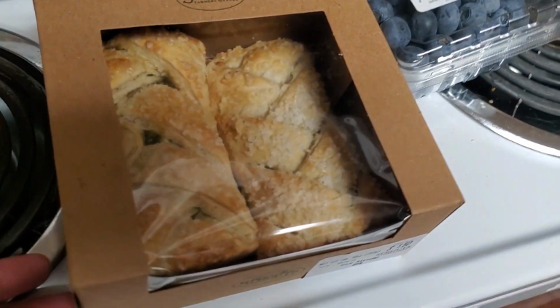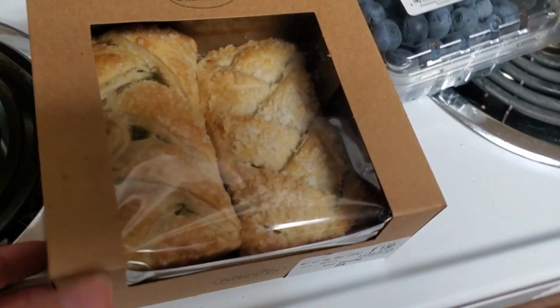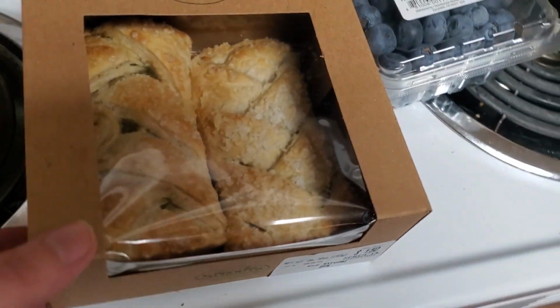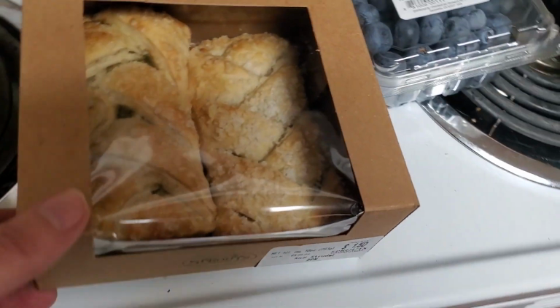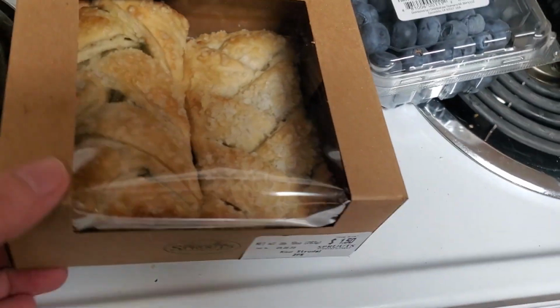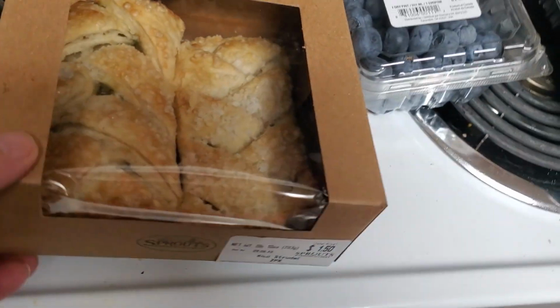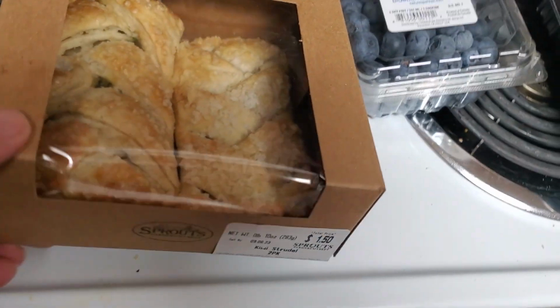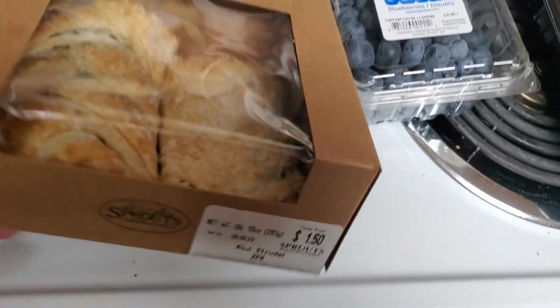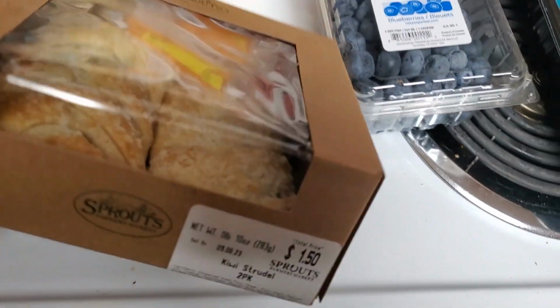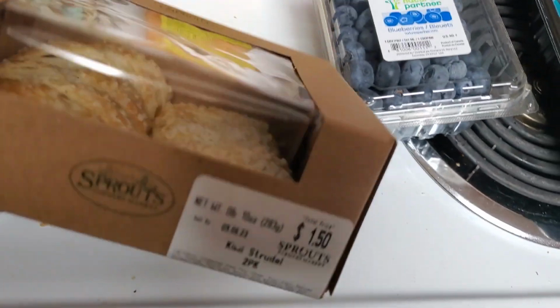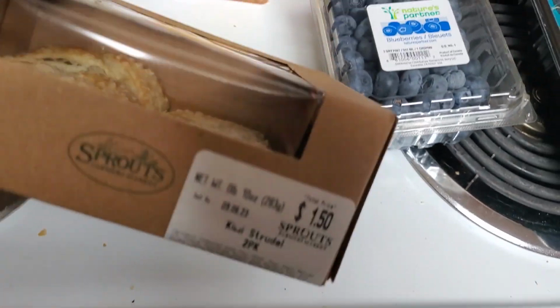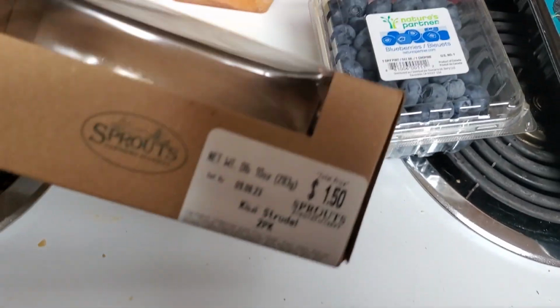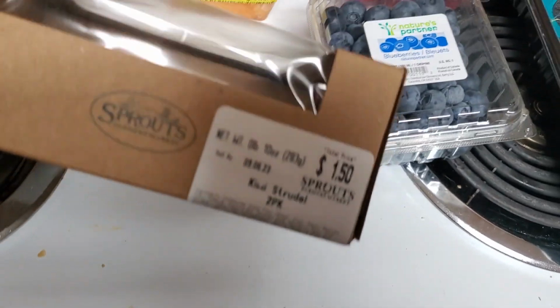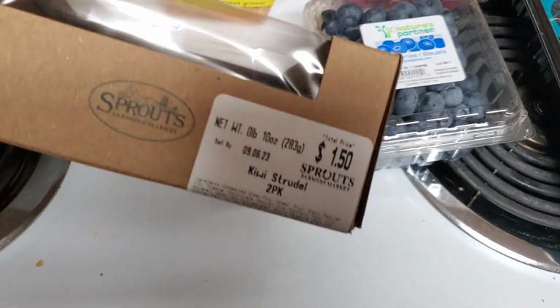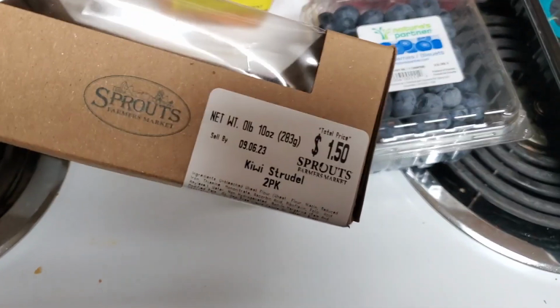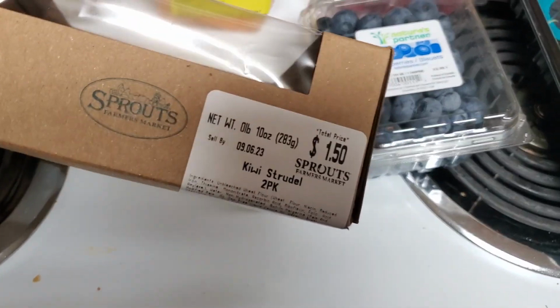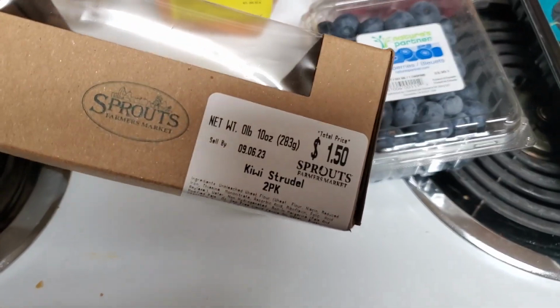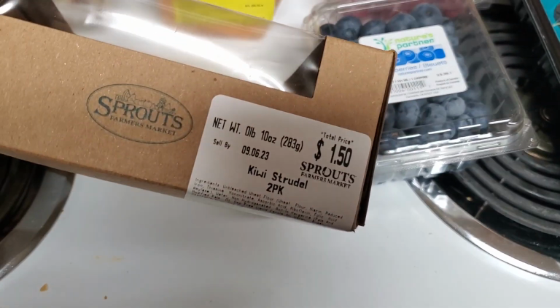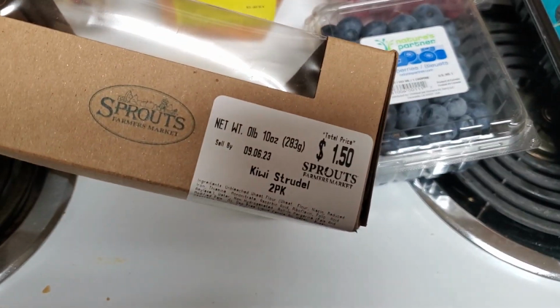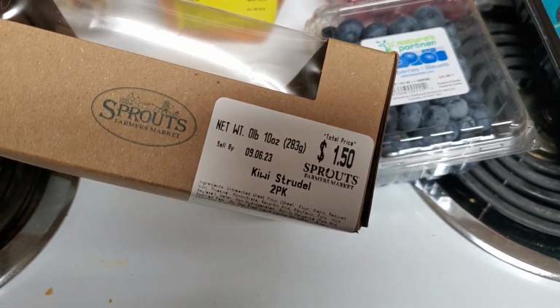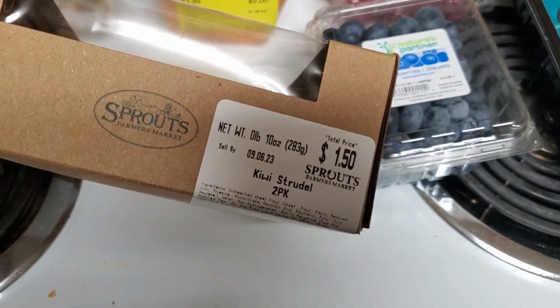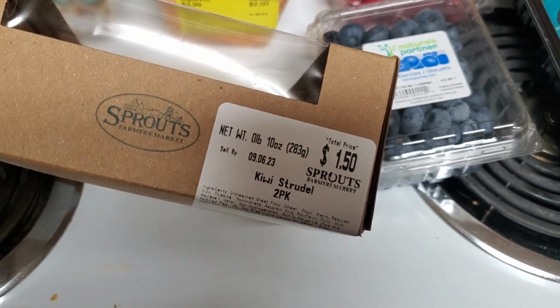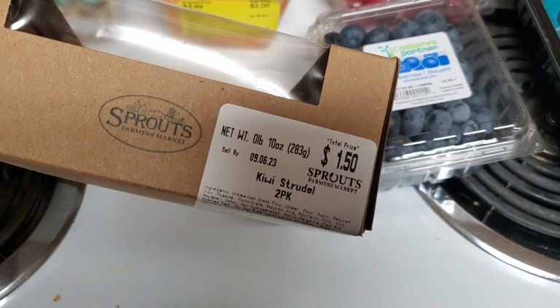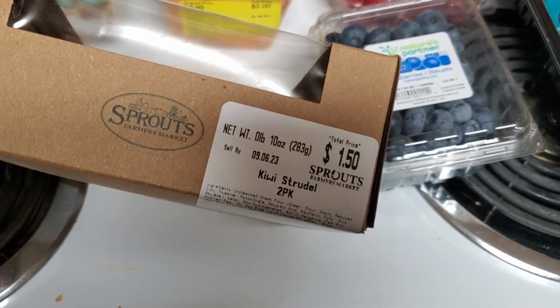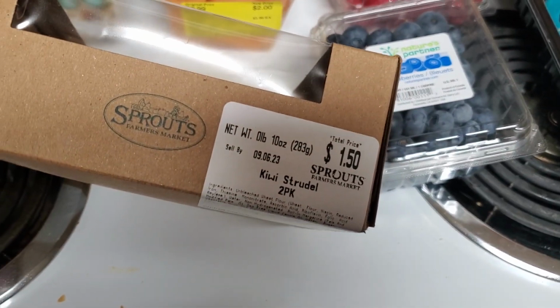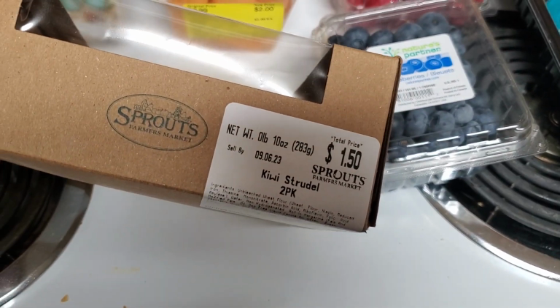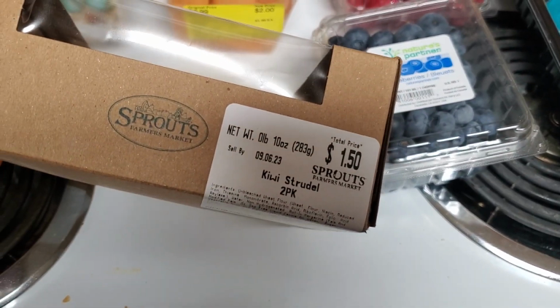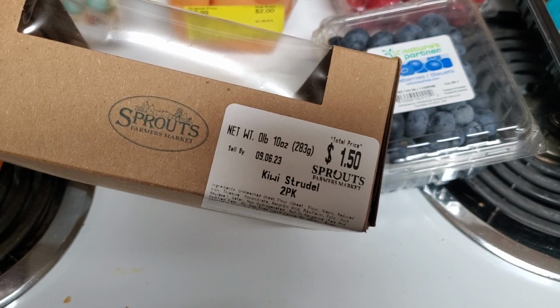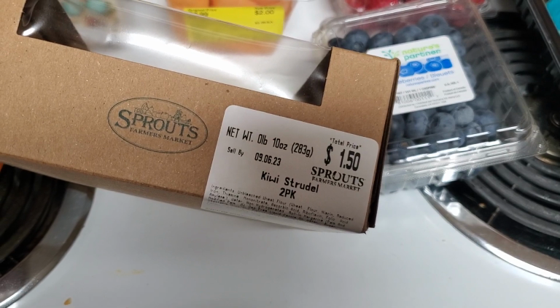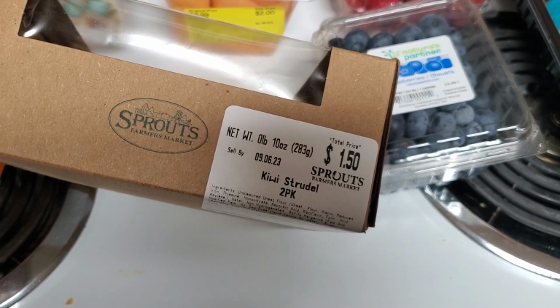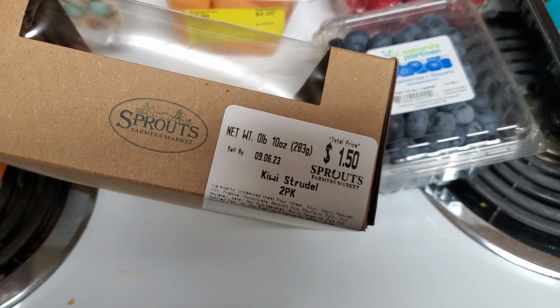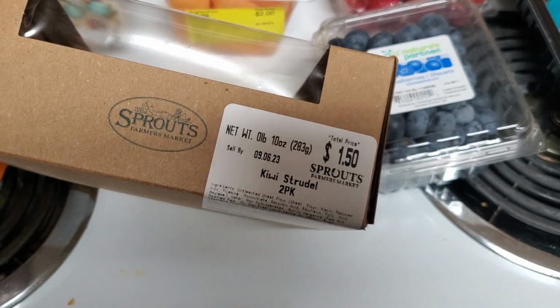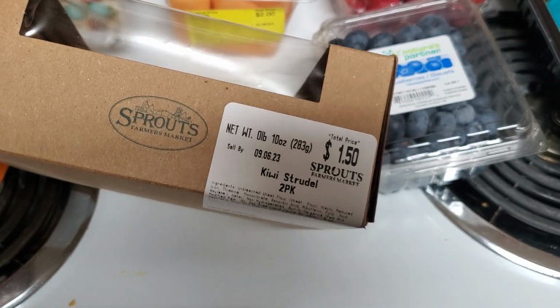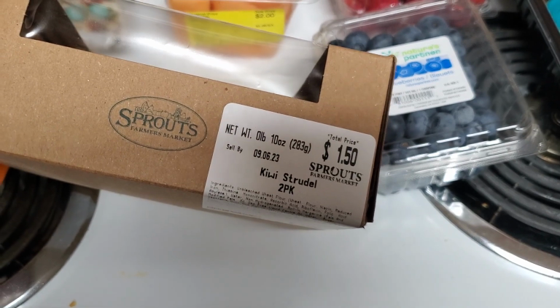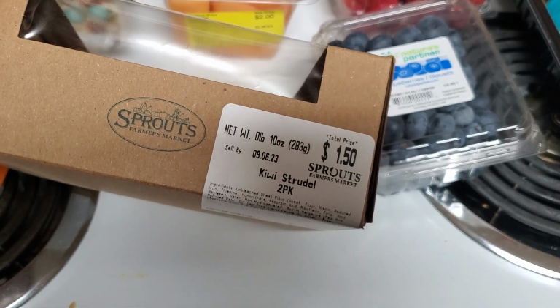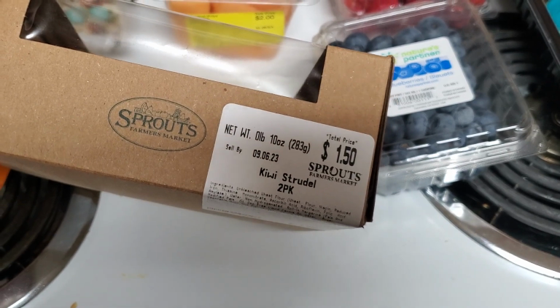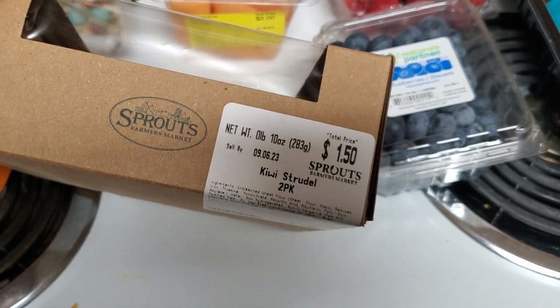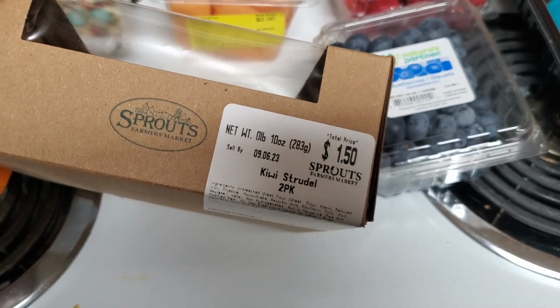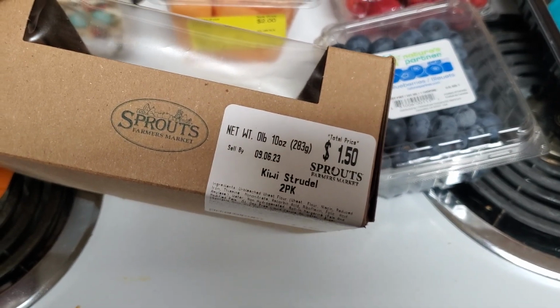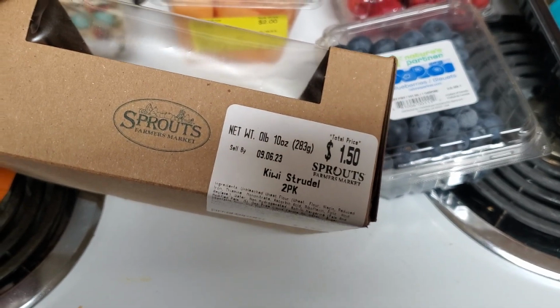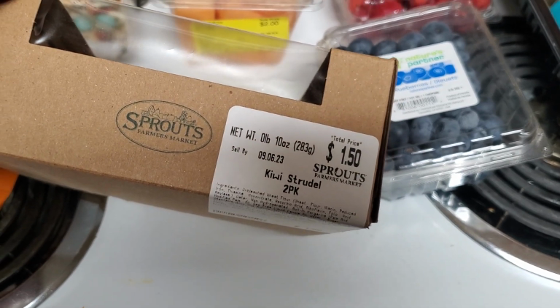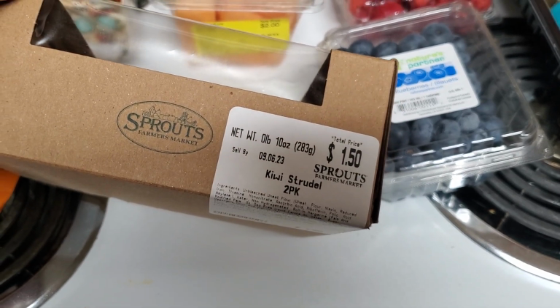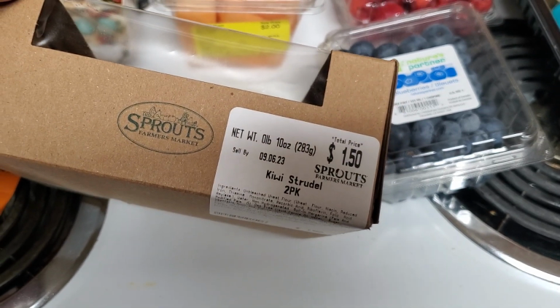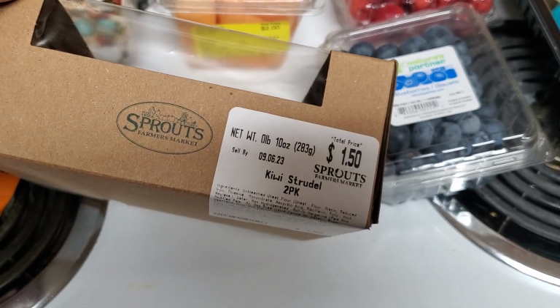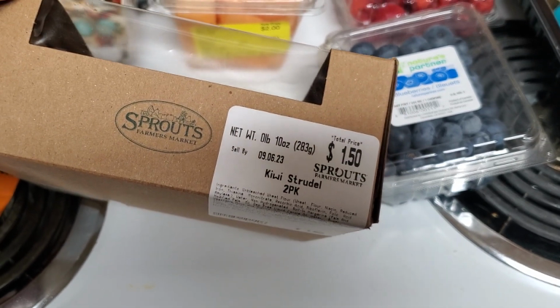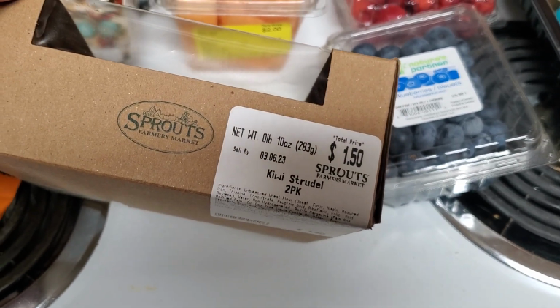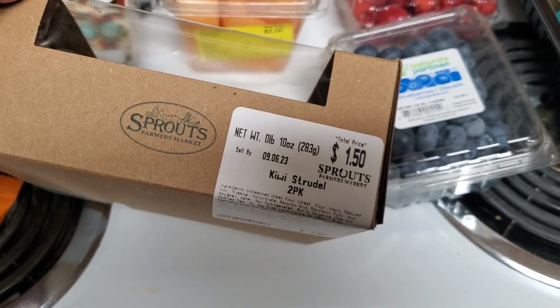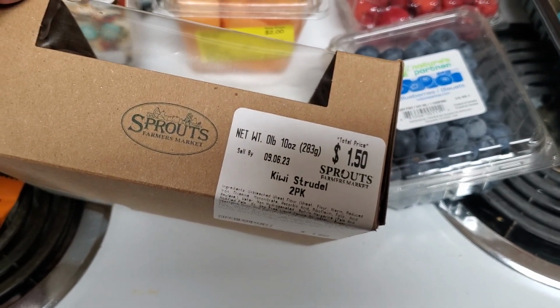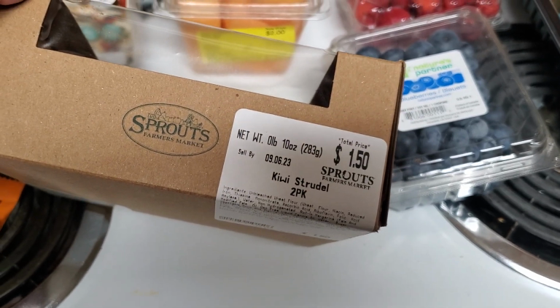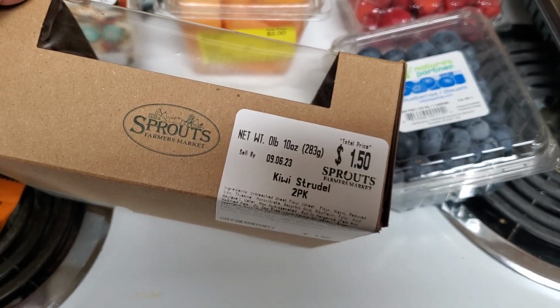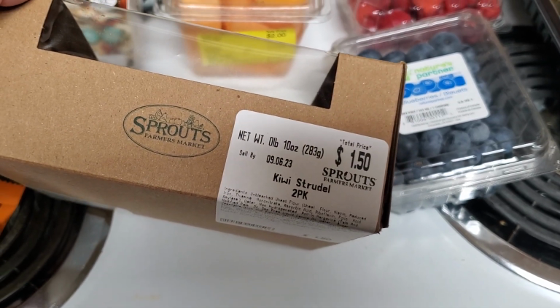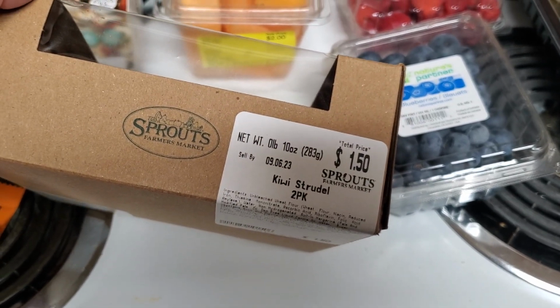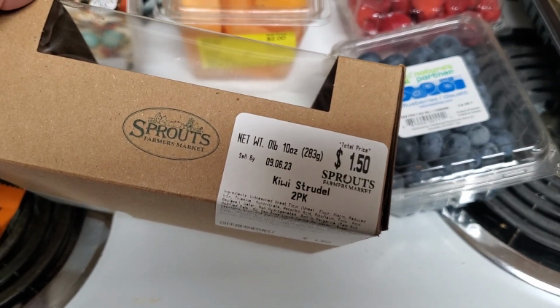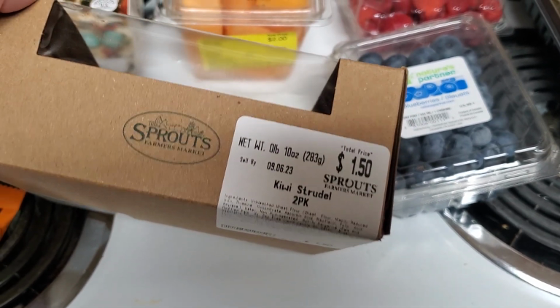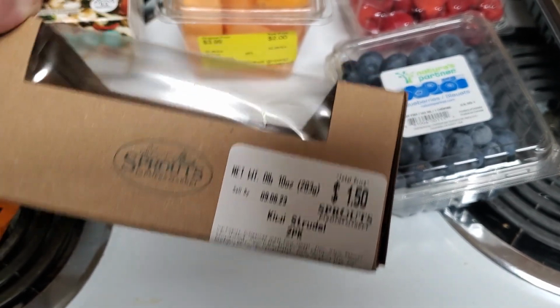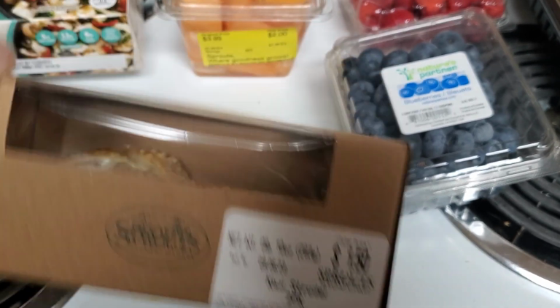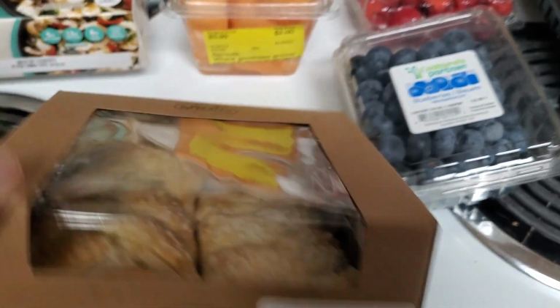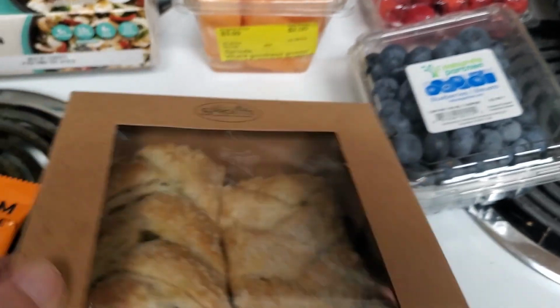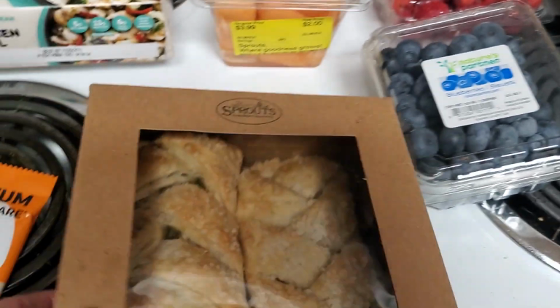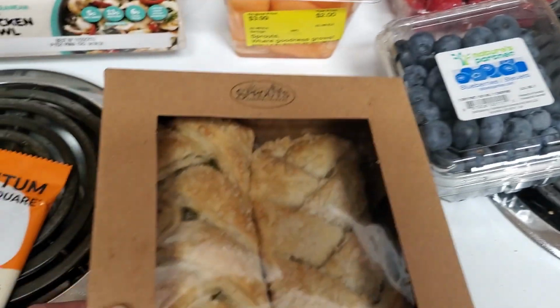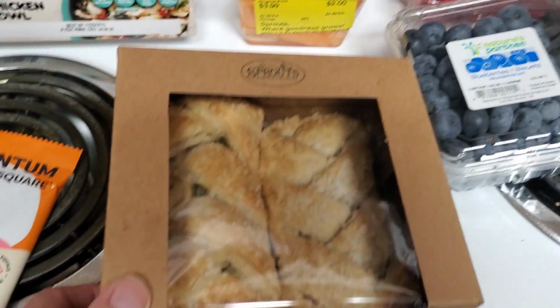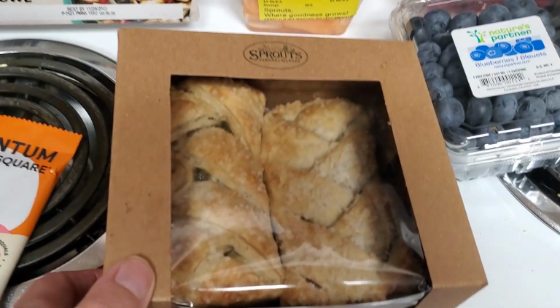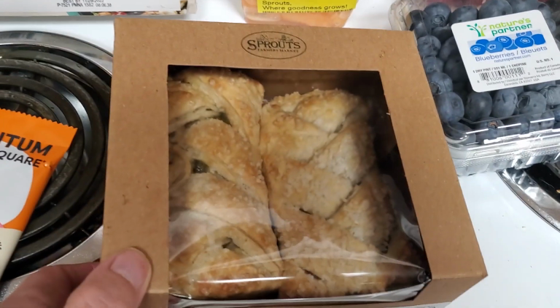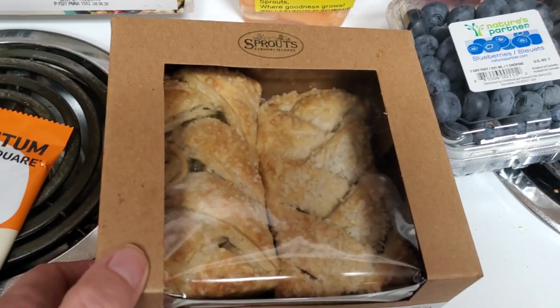Bakery items — they had a few different strudels for only $1.50, so I got the kiwi this time.